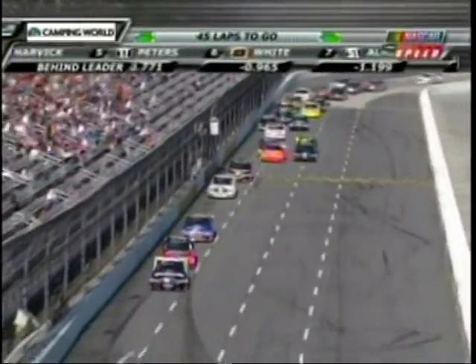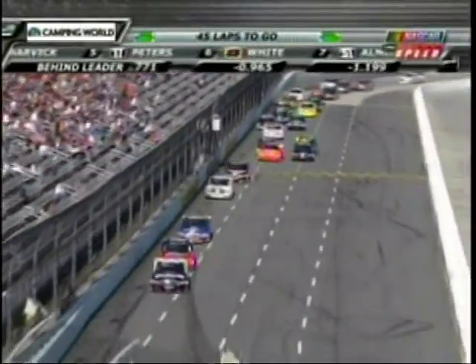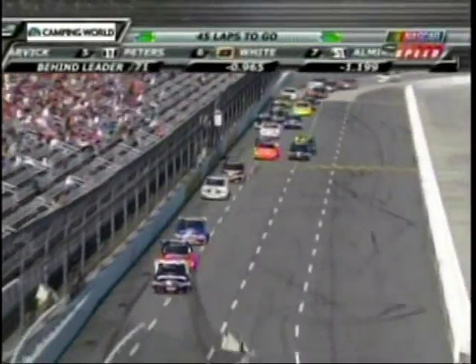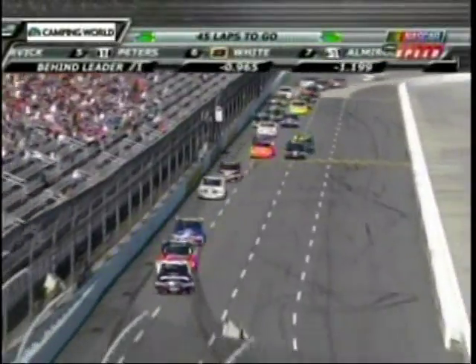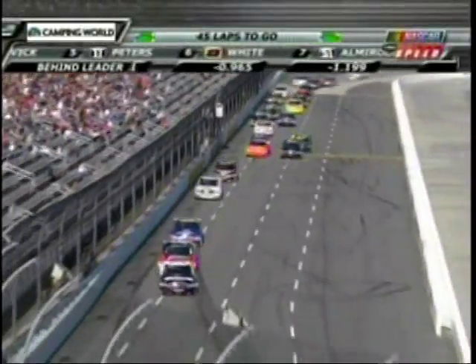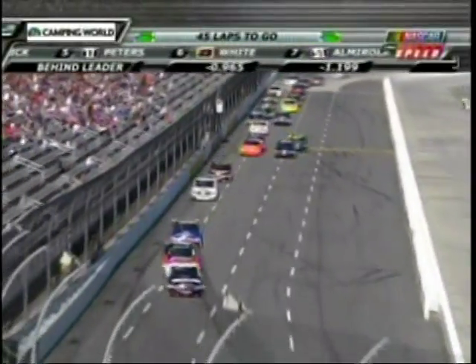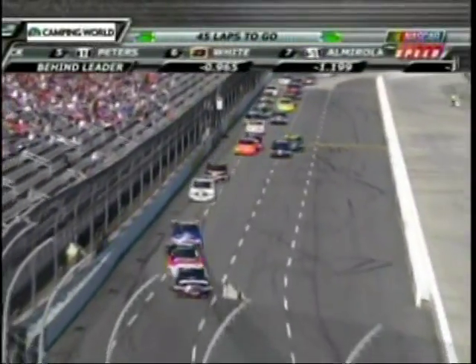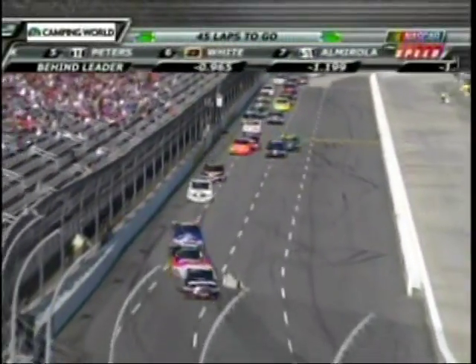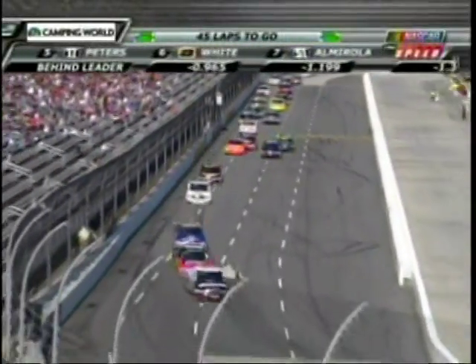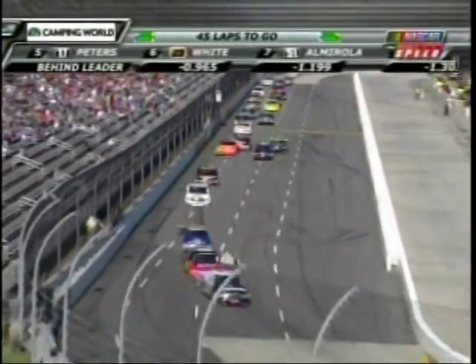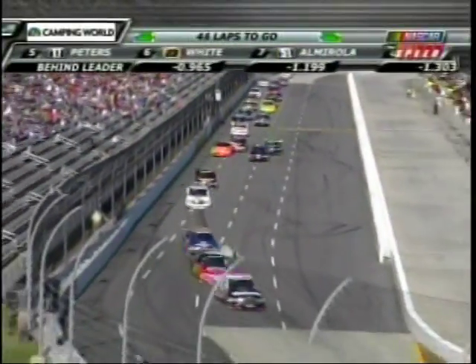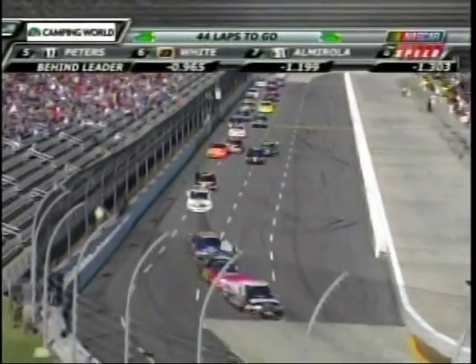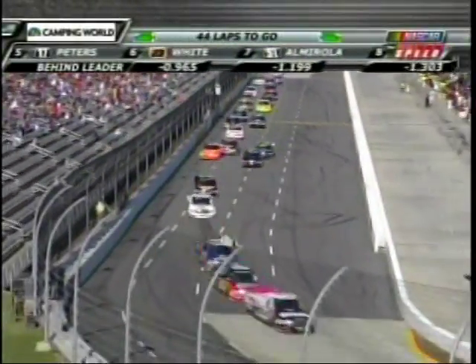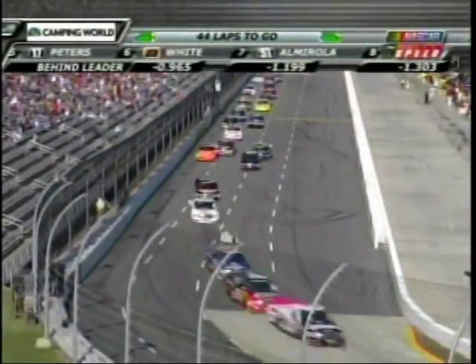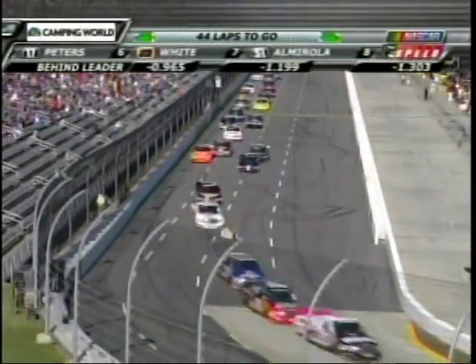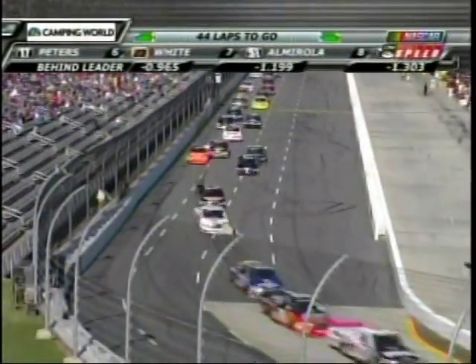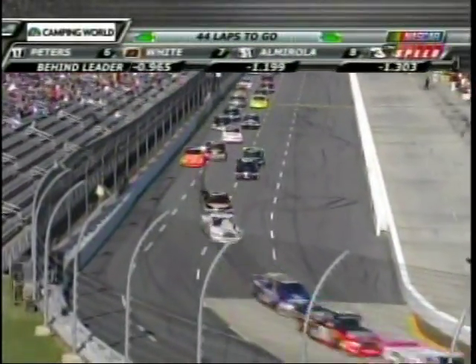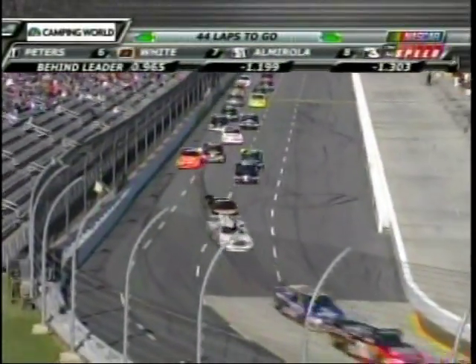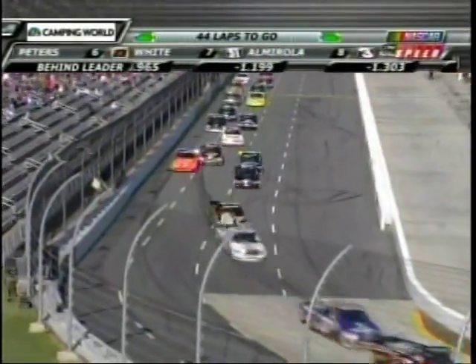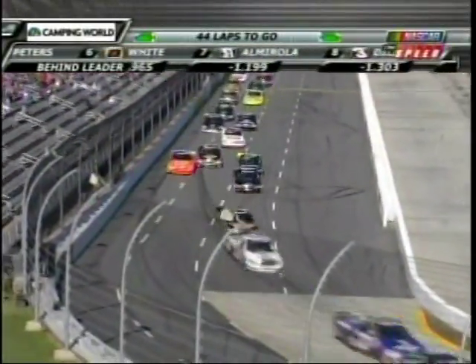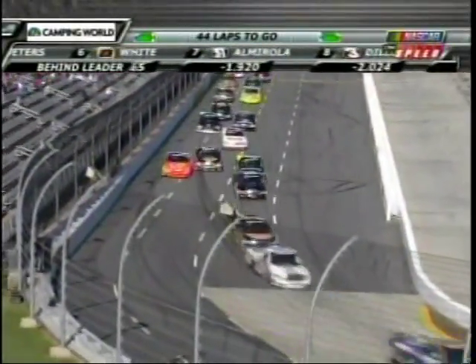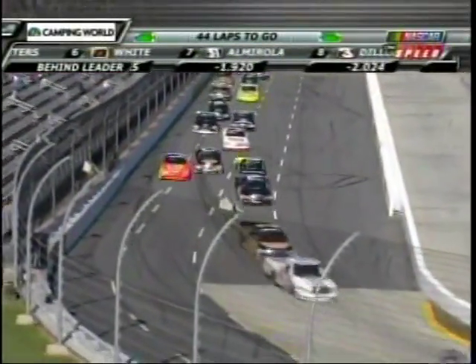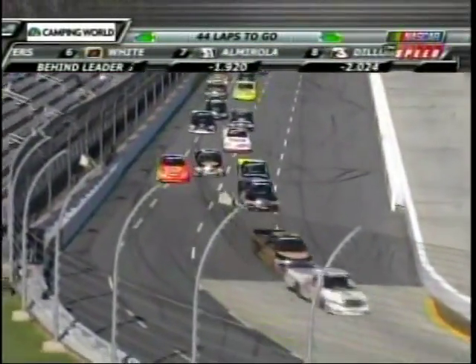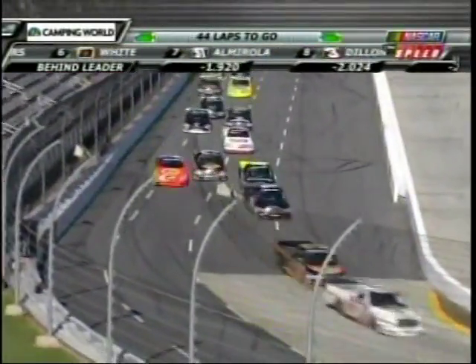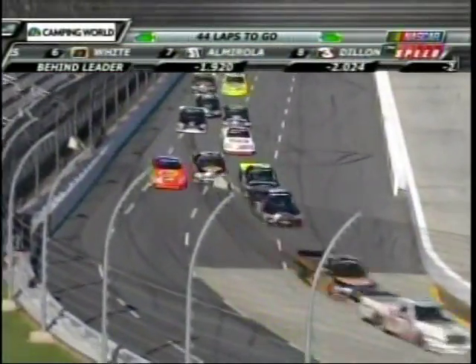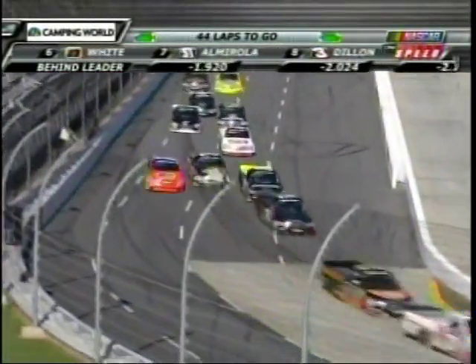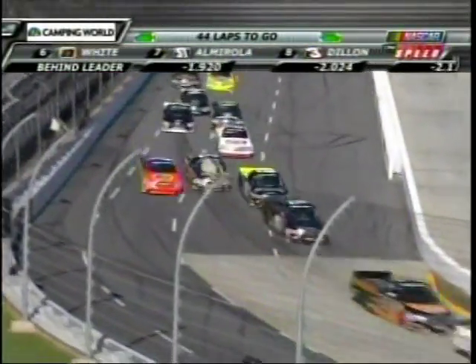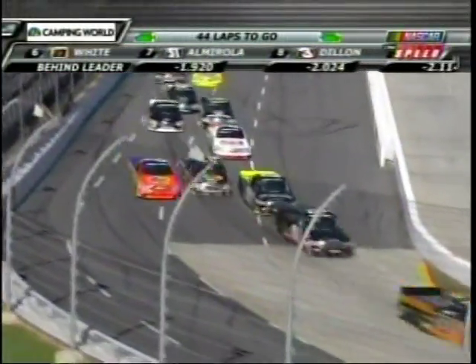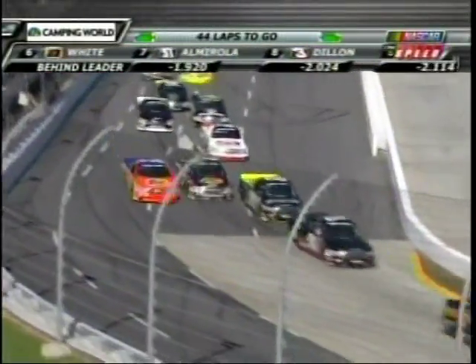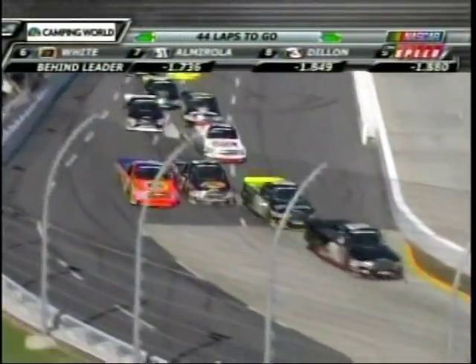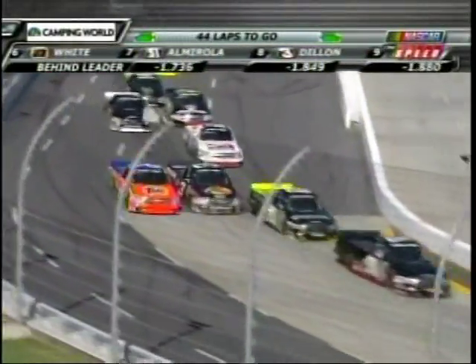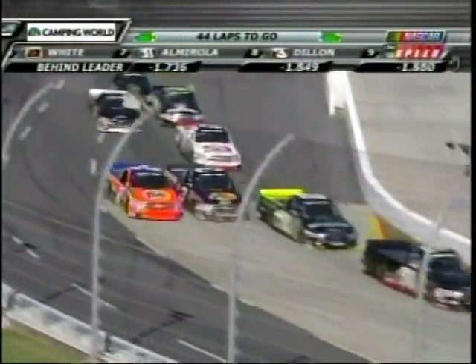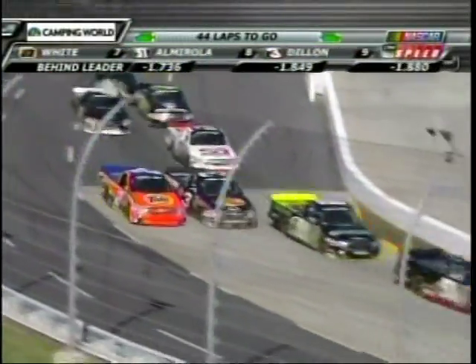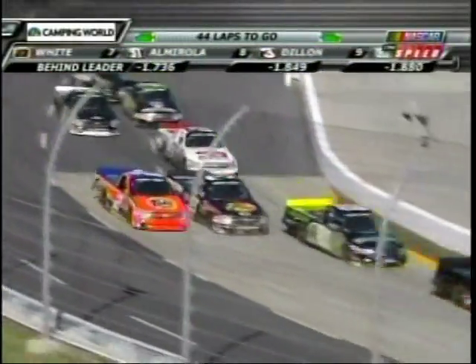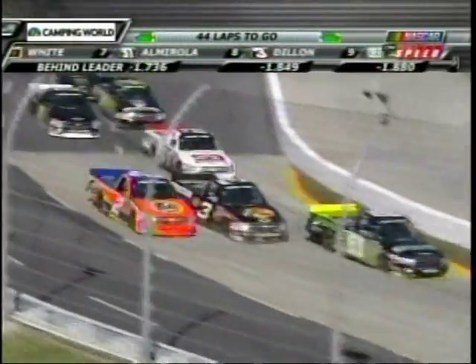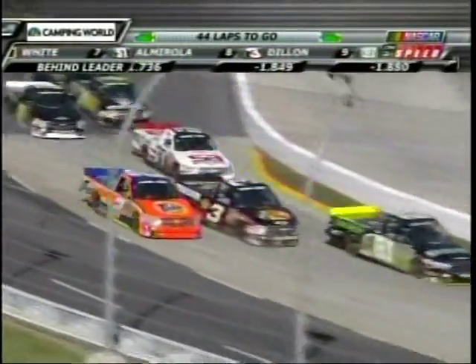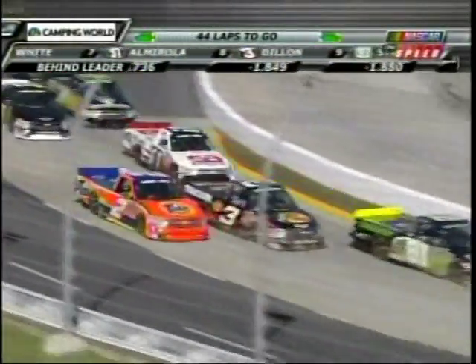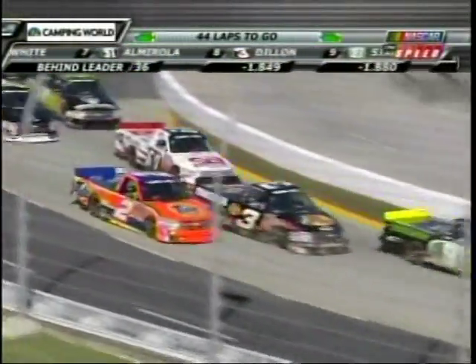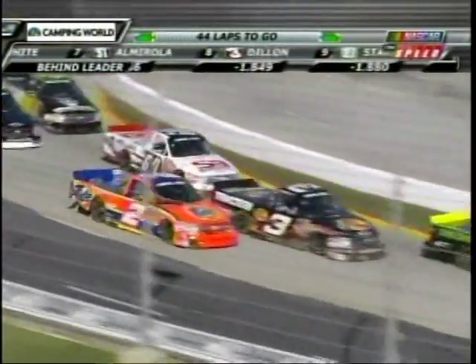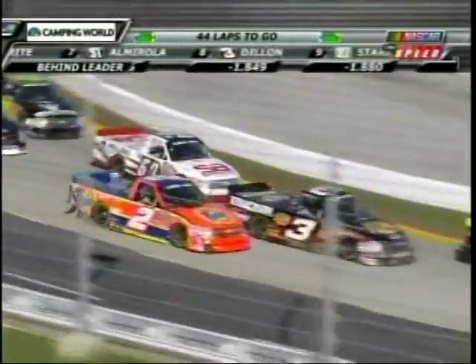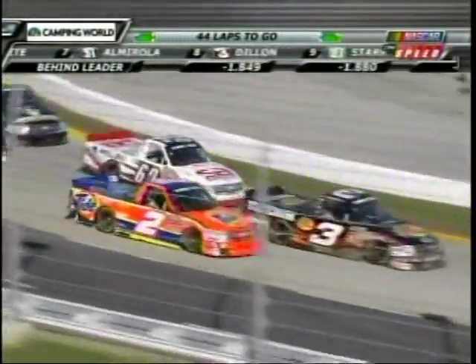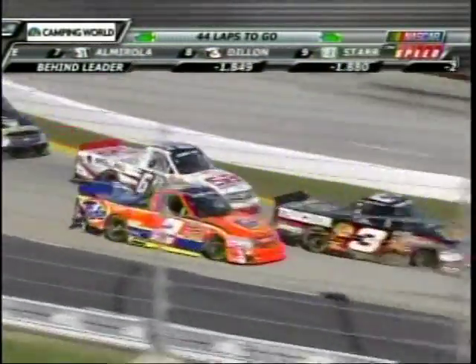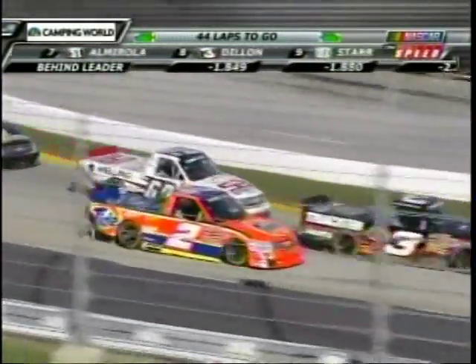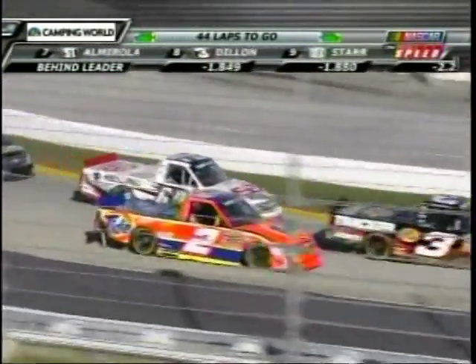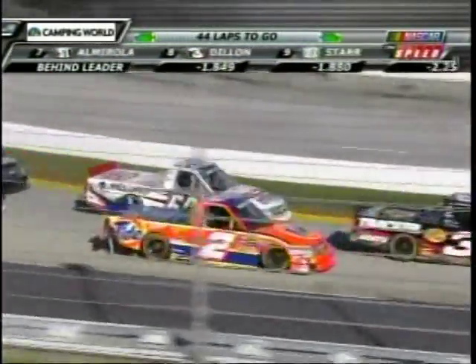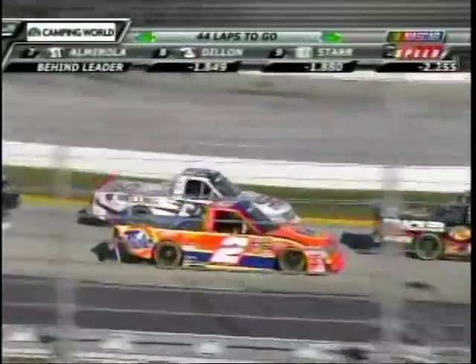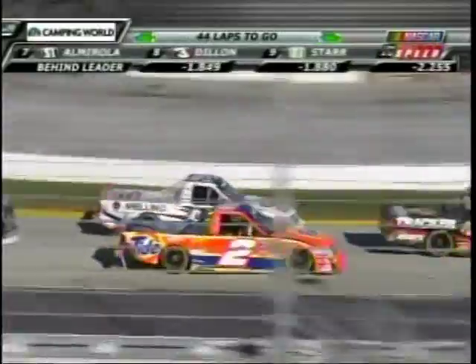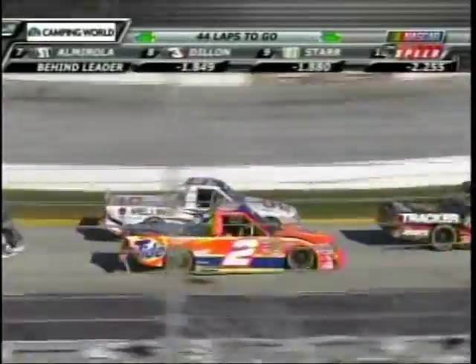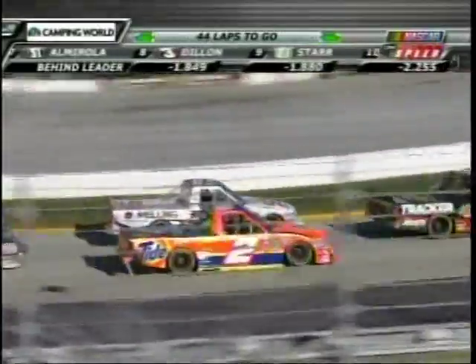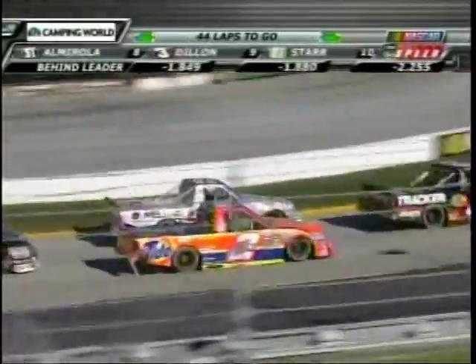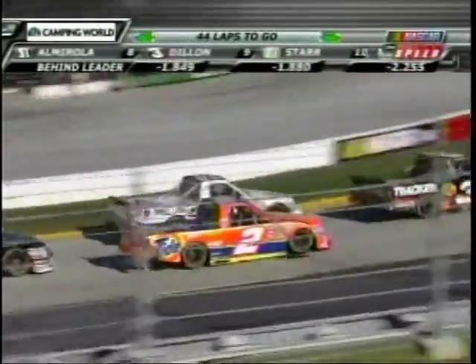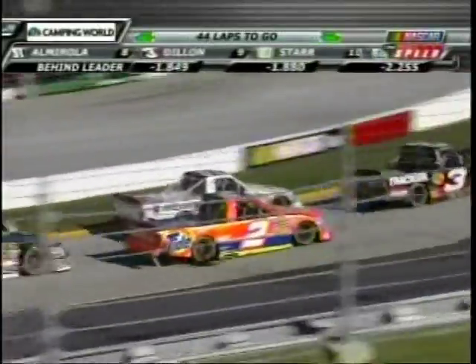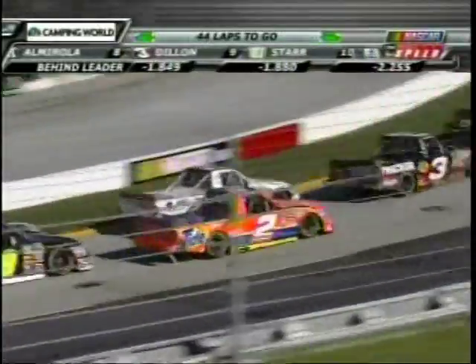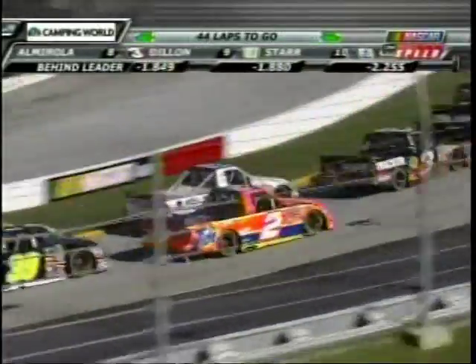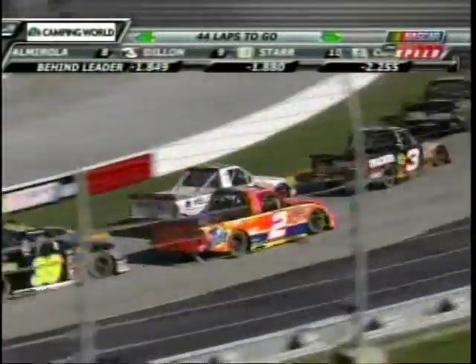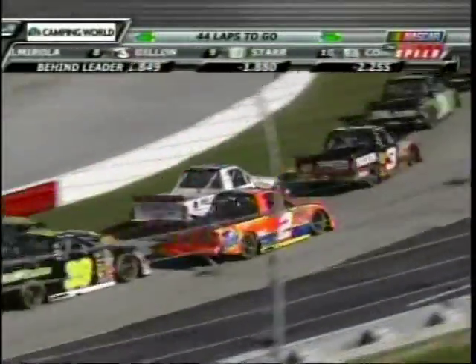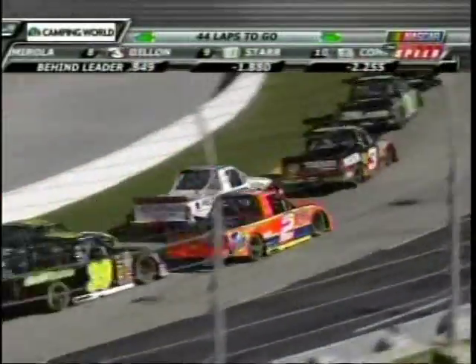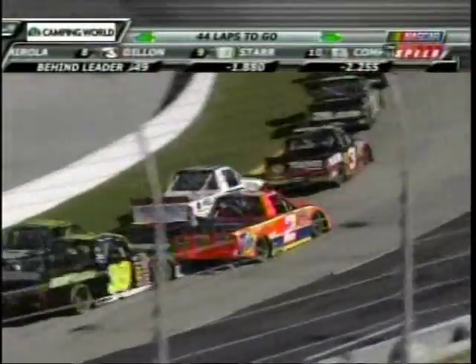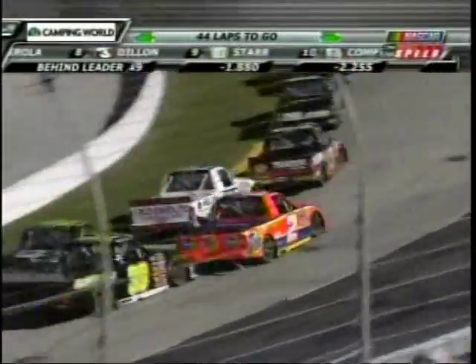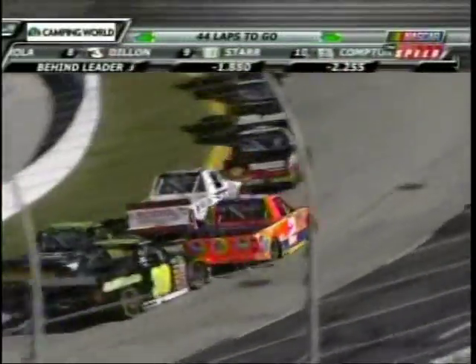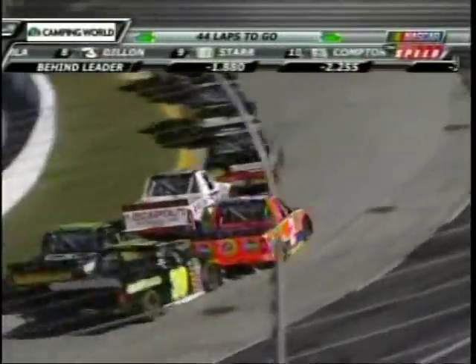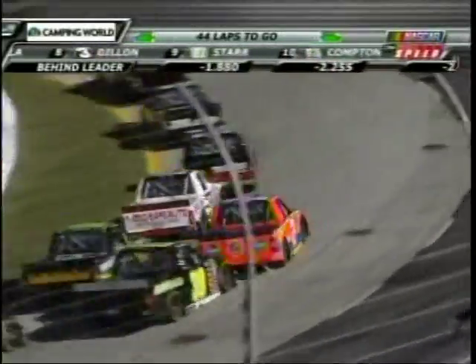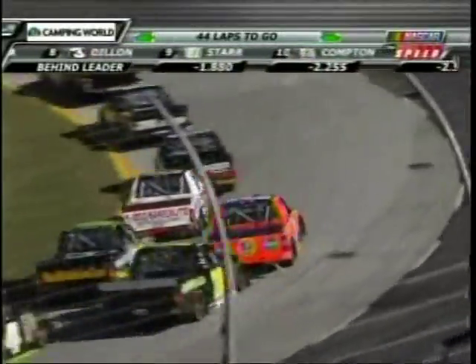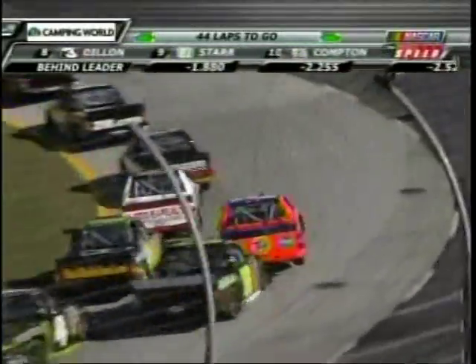Something's wrong with Harvick, something's wrong with that truck right now. Harvick having problems with the two truck, and he is falling back through the field.